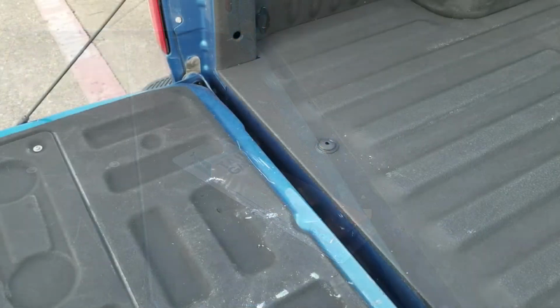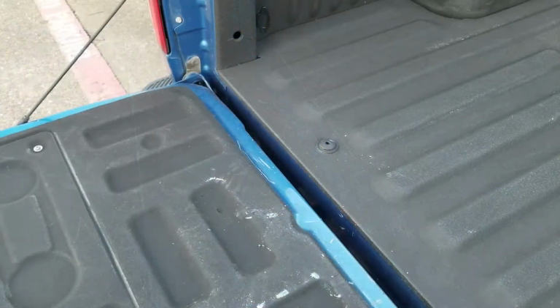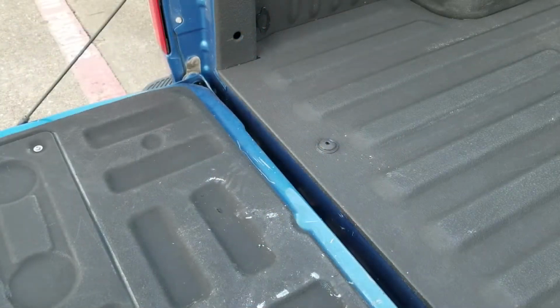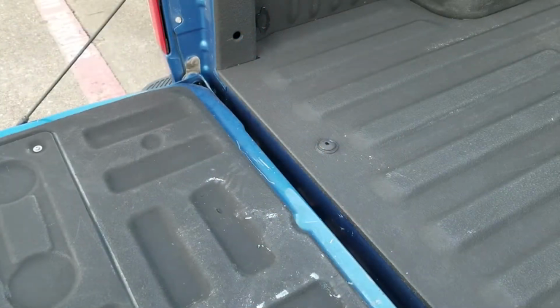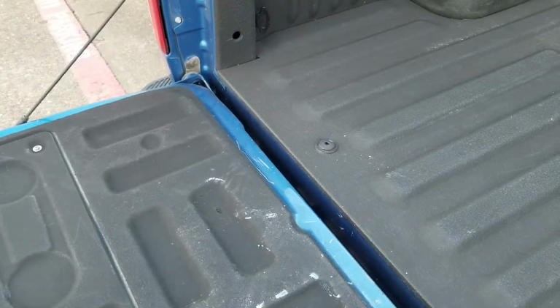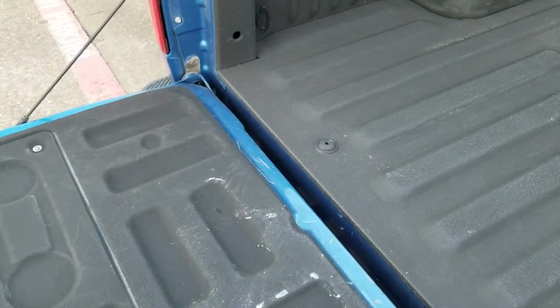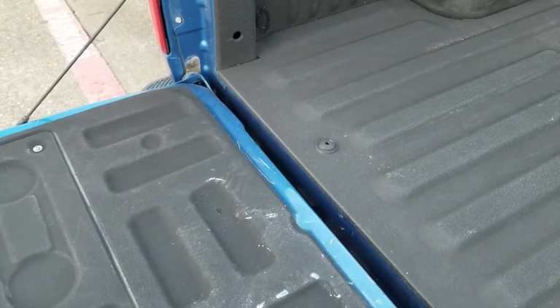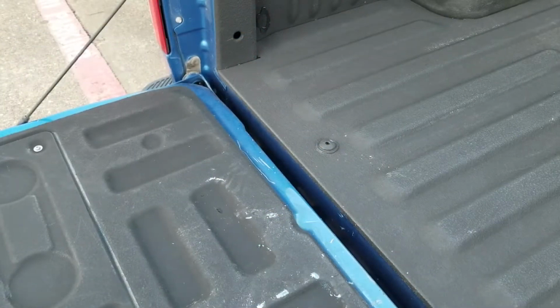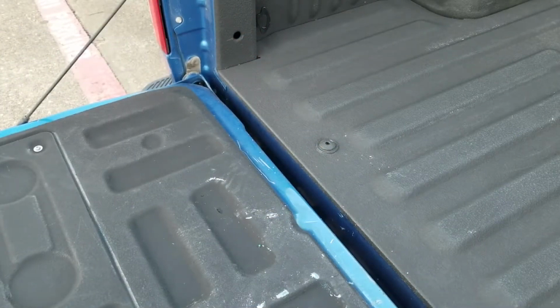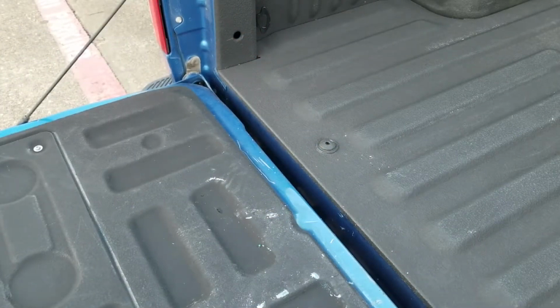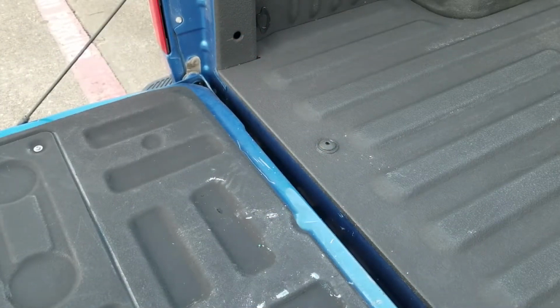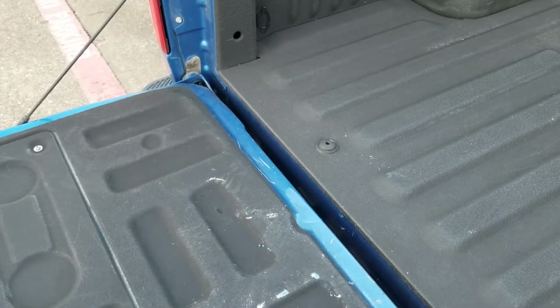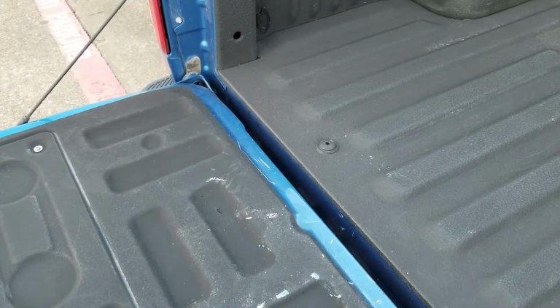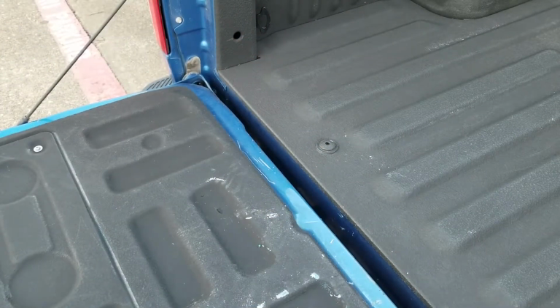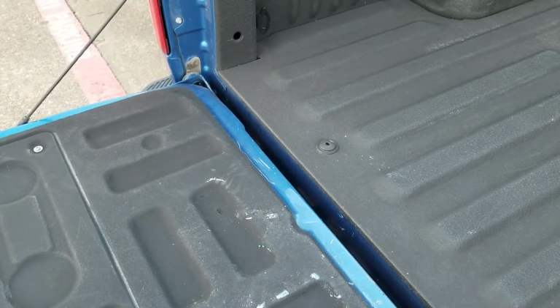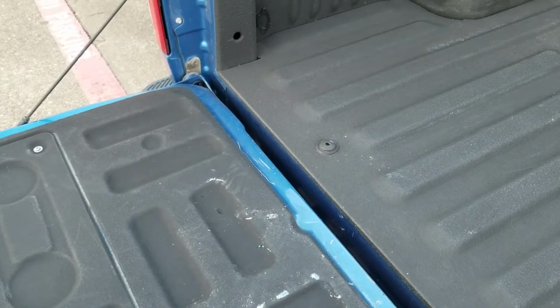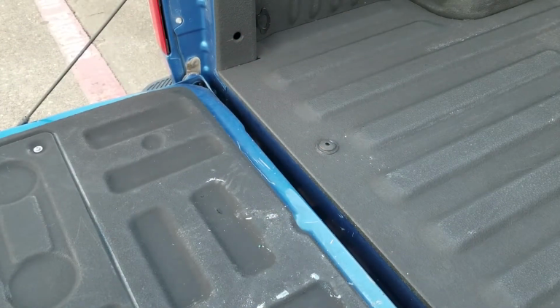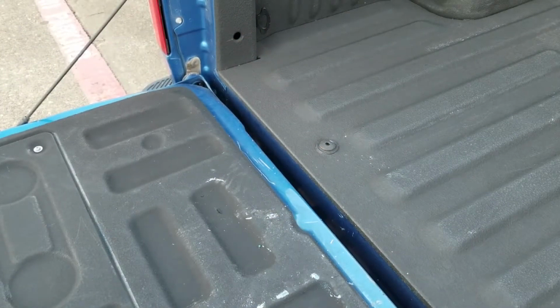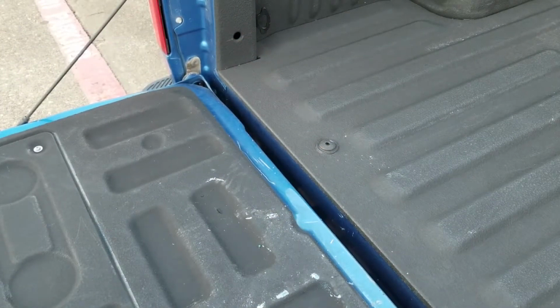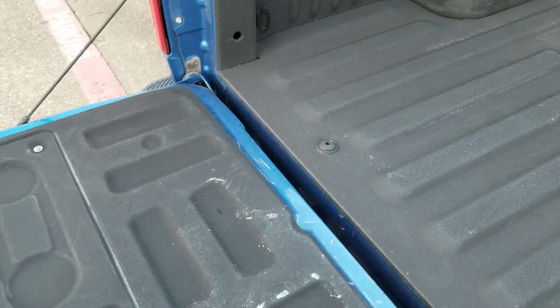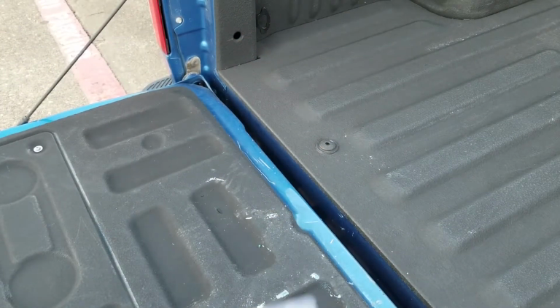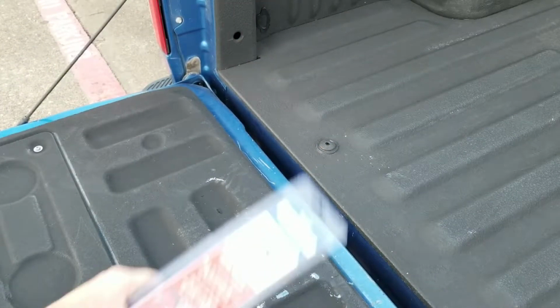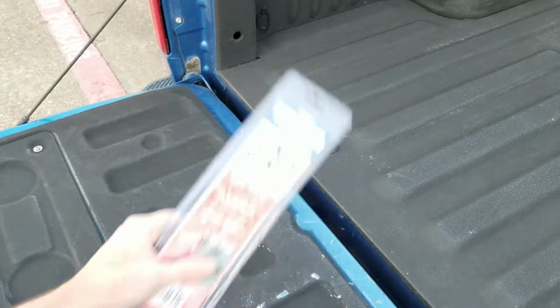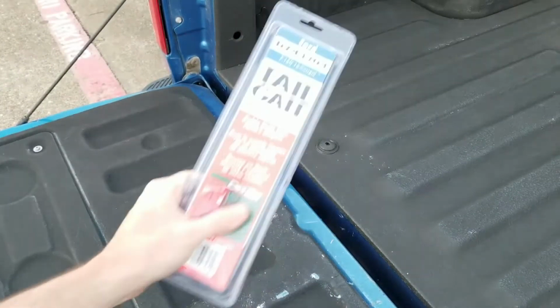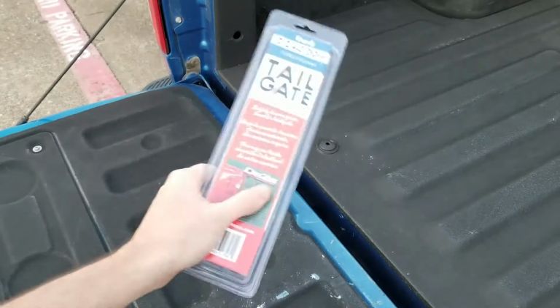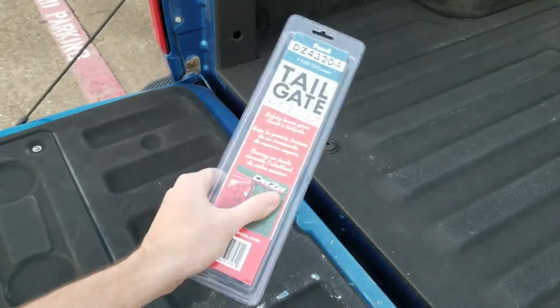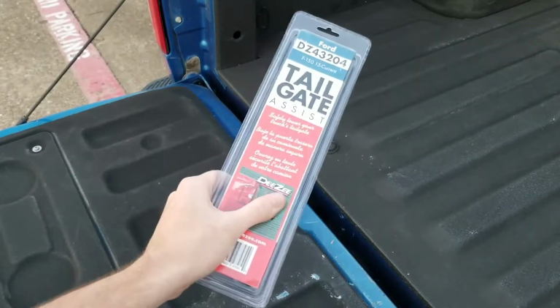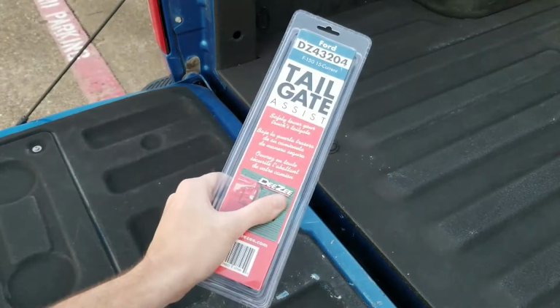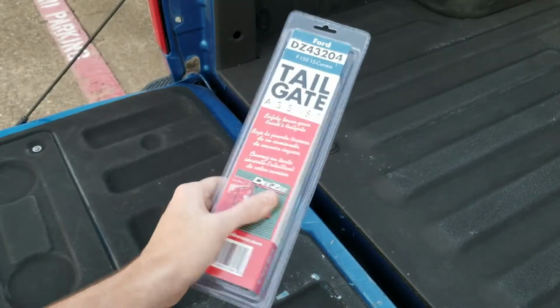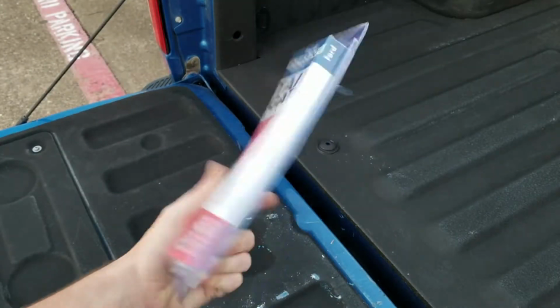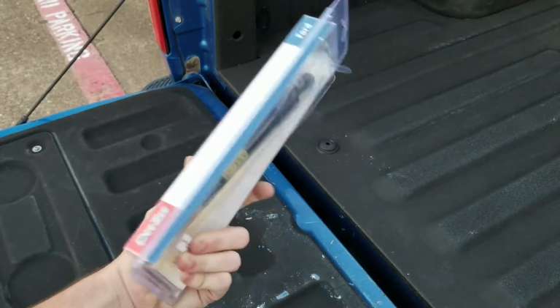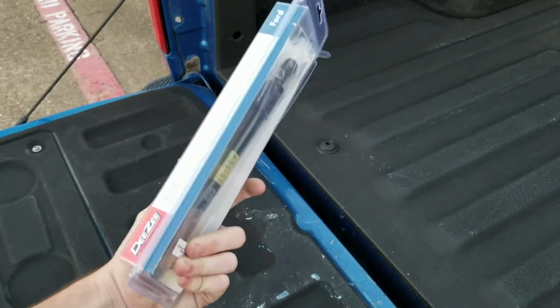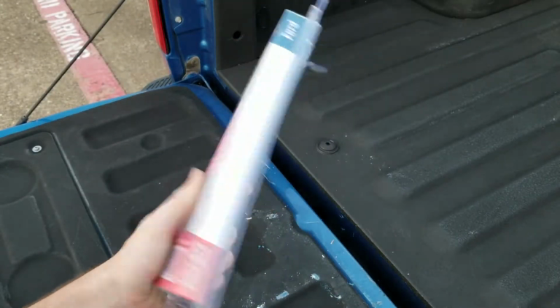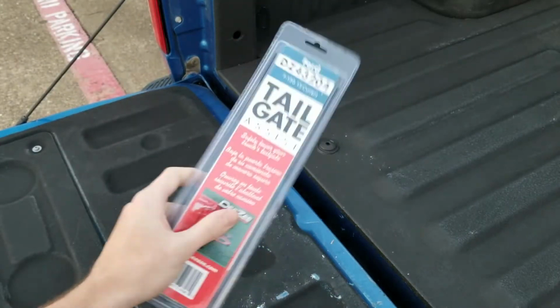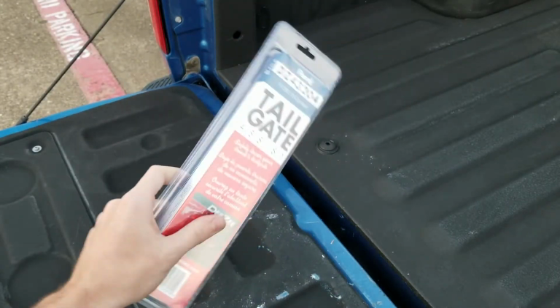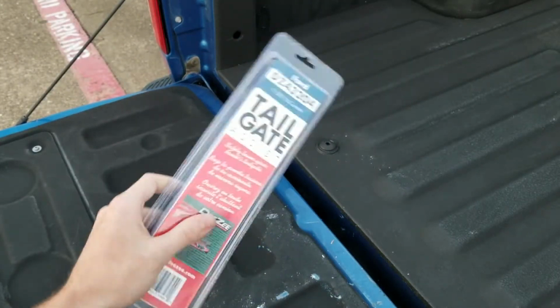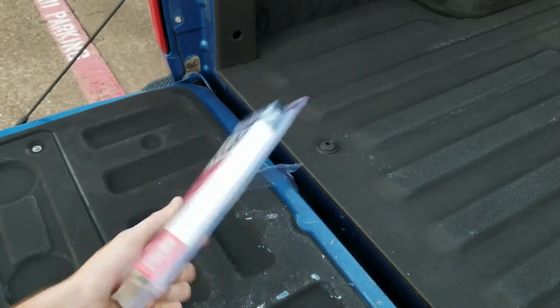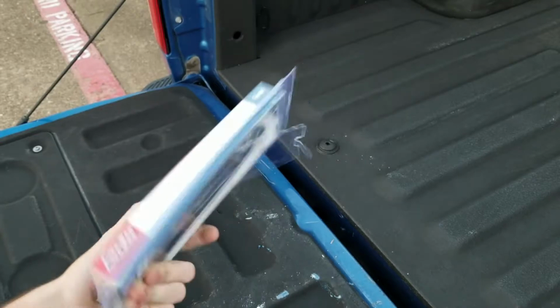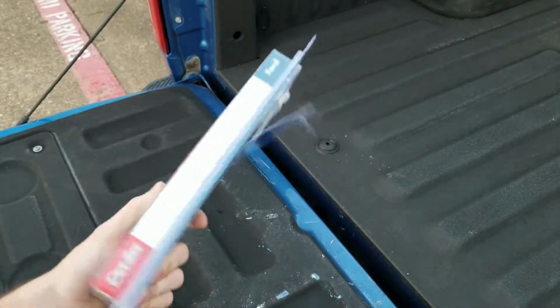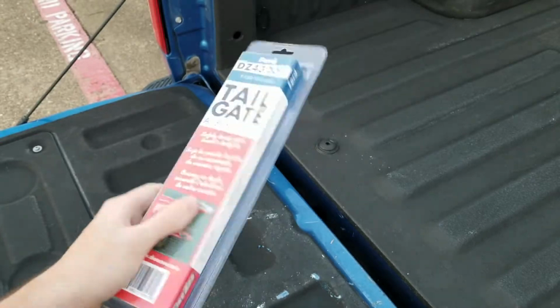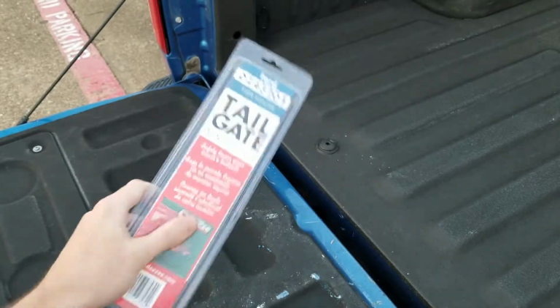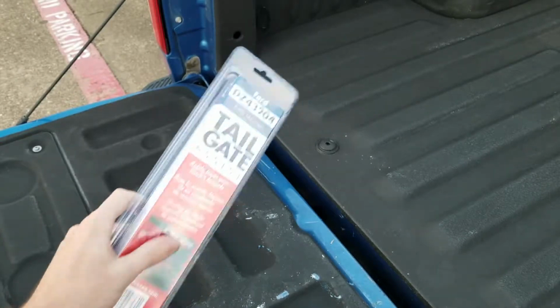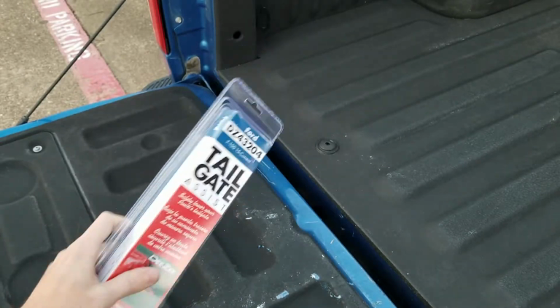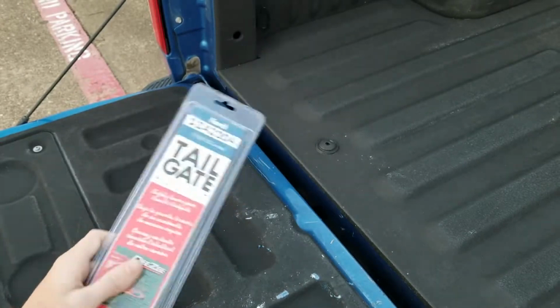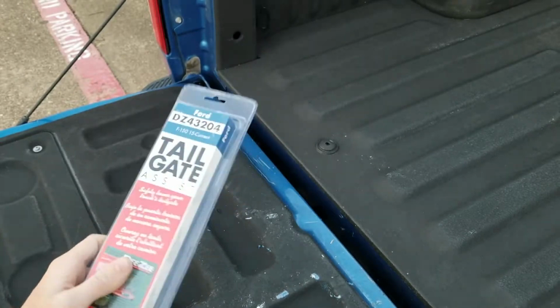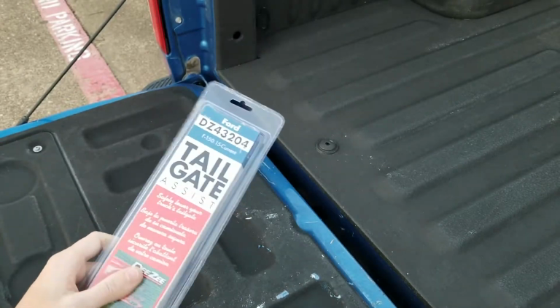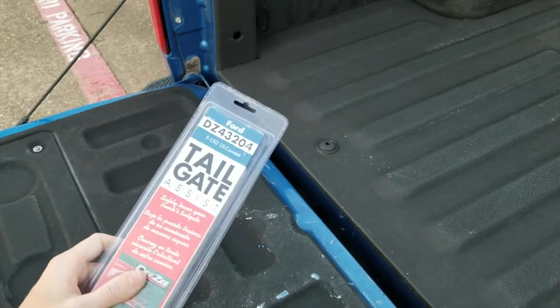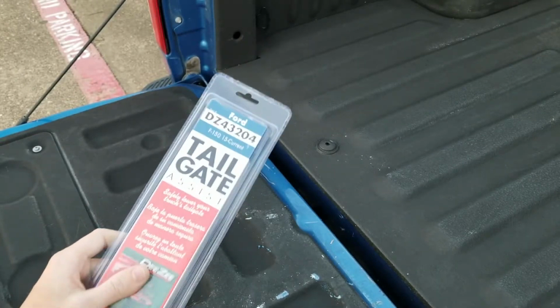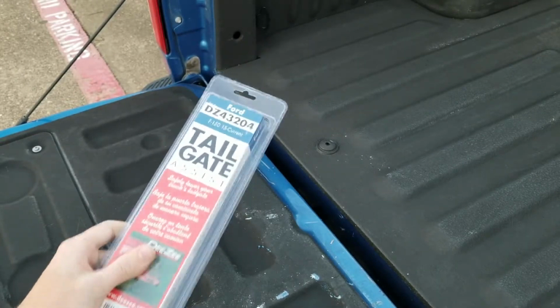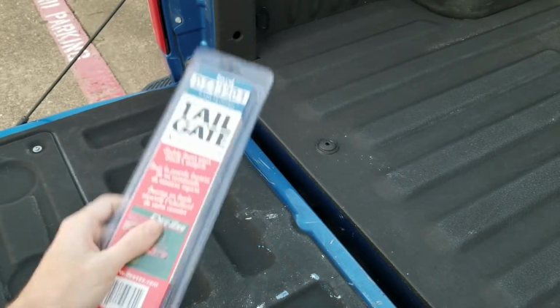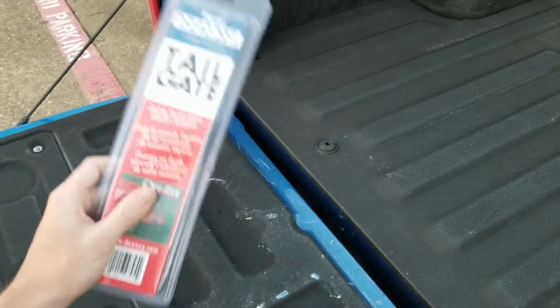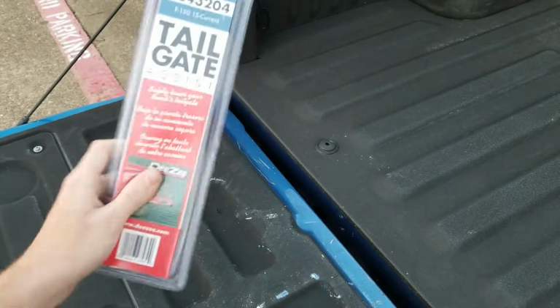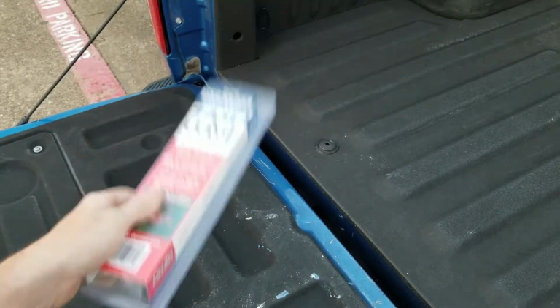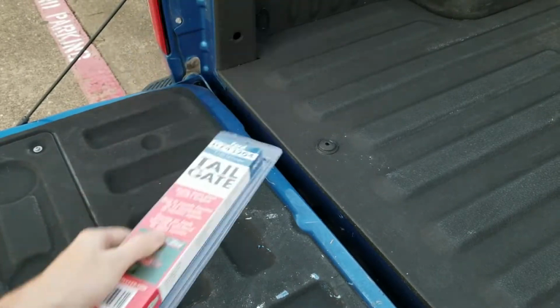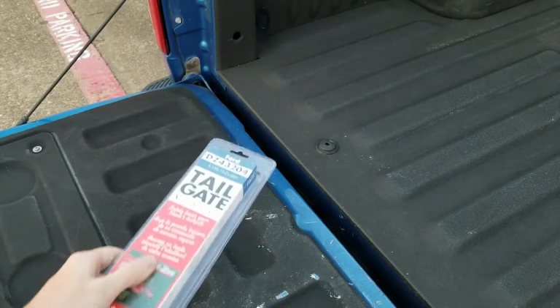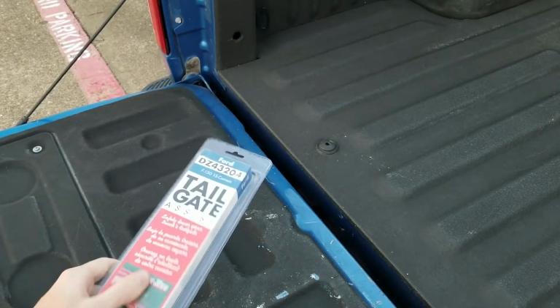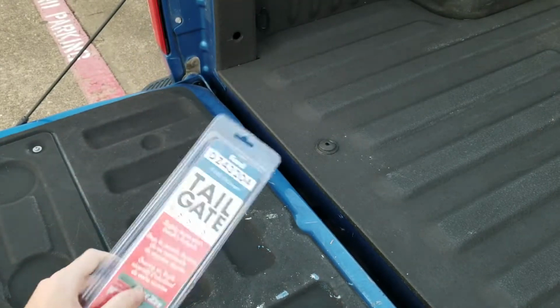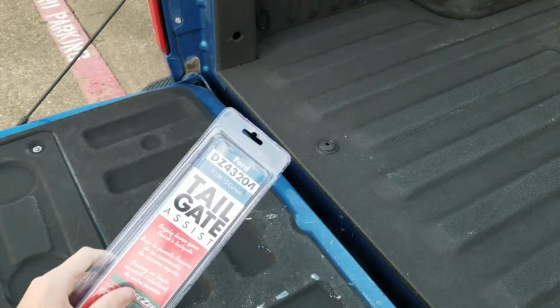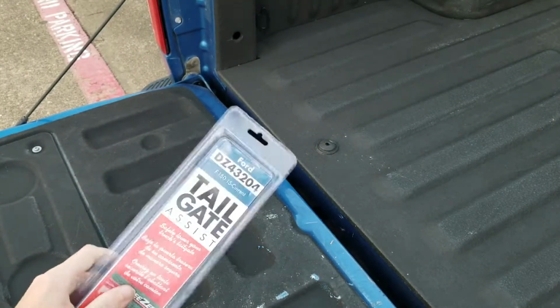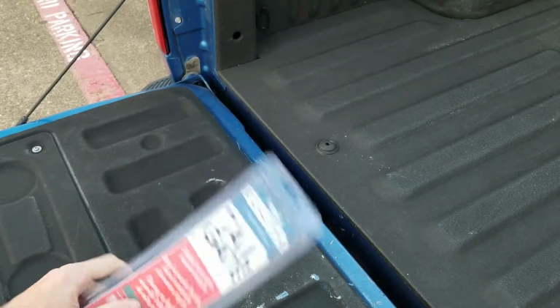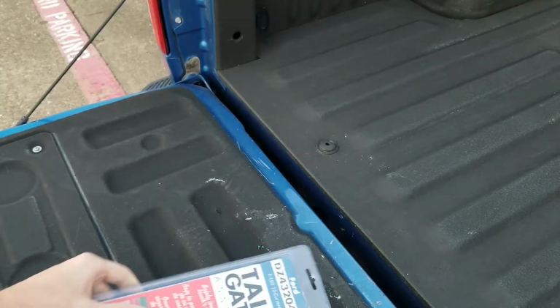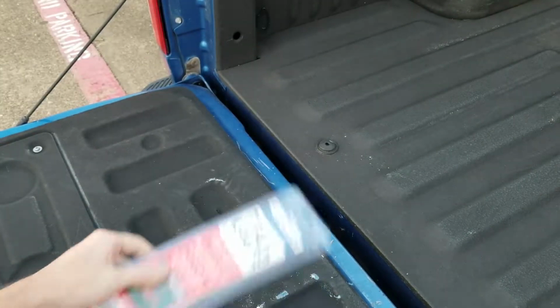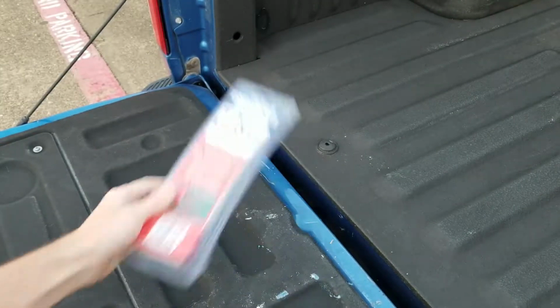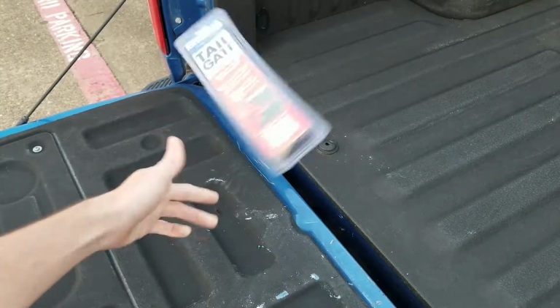All right guys, the number one mod for your truck today — we're going to be installing this tailgate assist, because this tailgate falls down all the time and it's starting to piss me off.